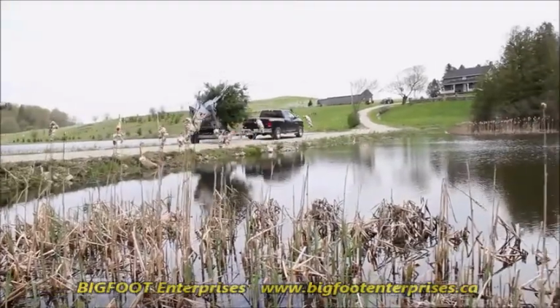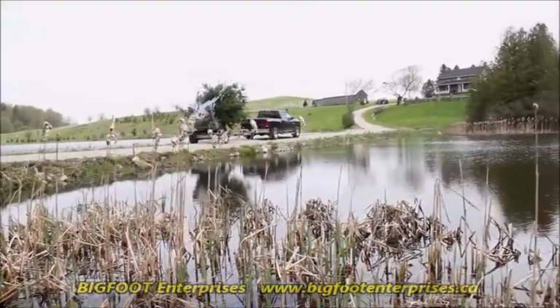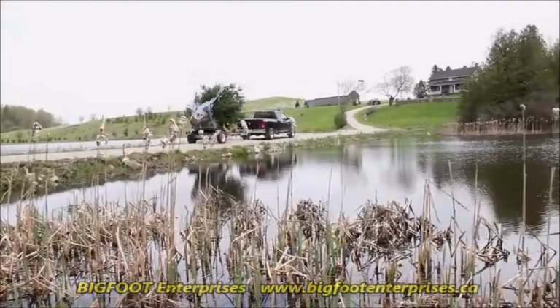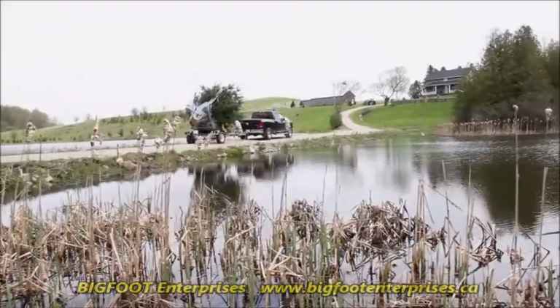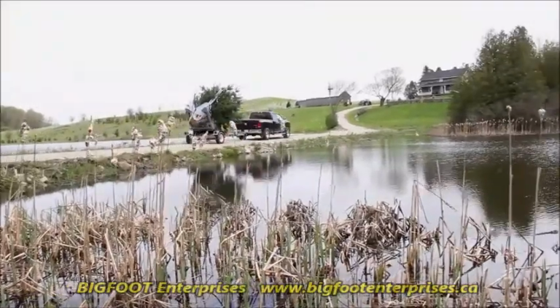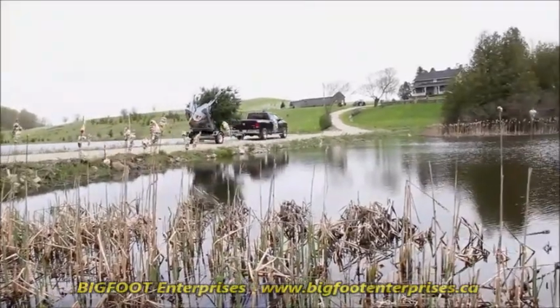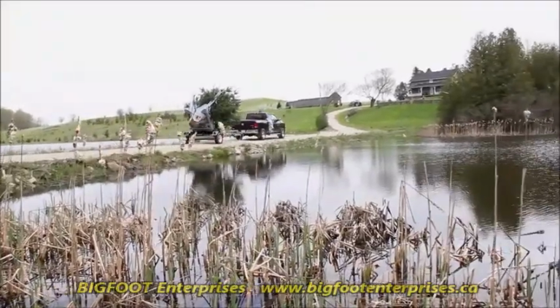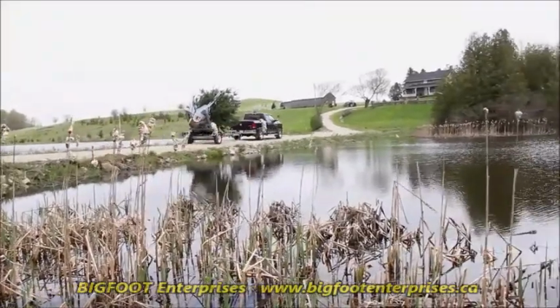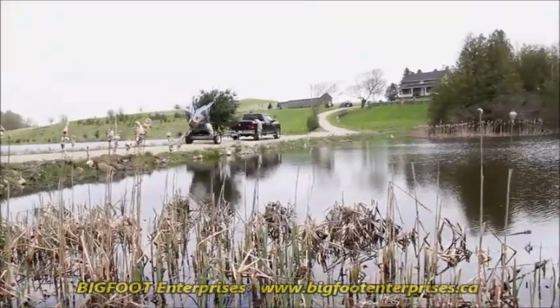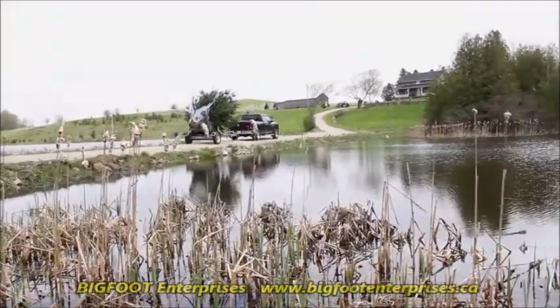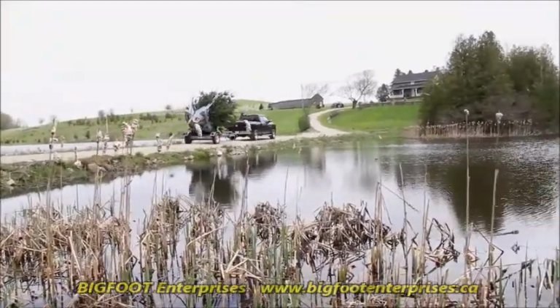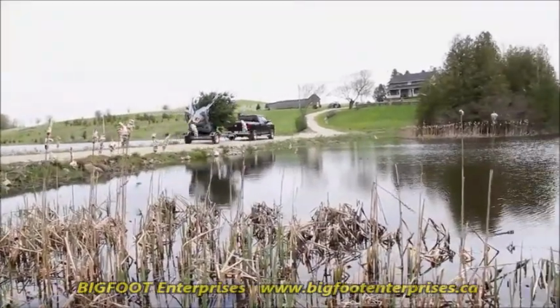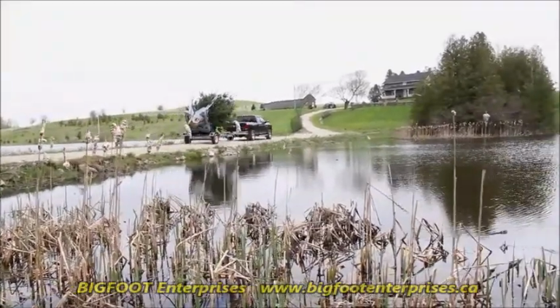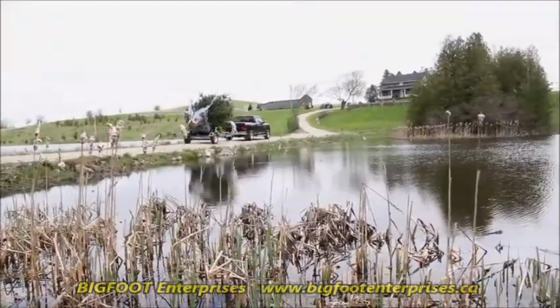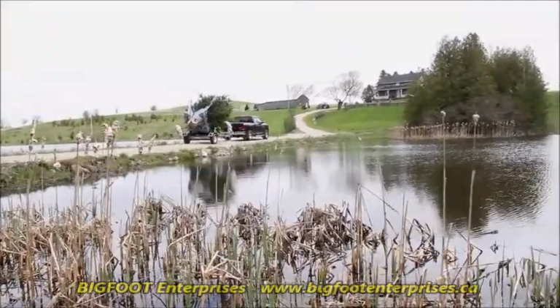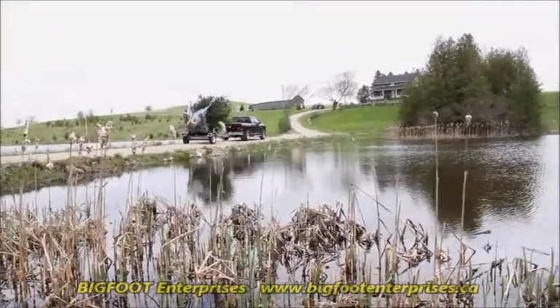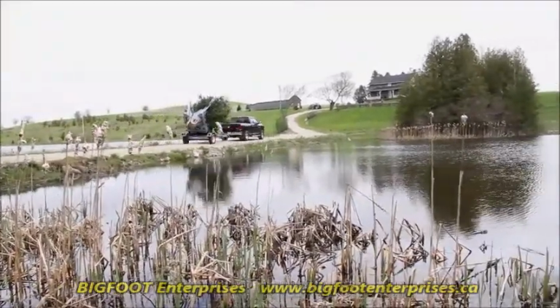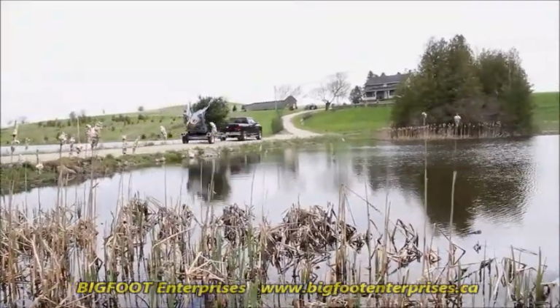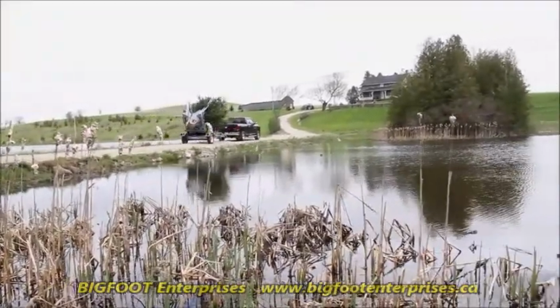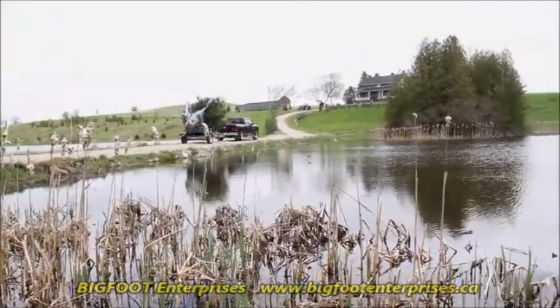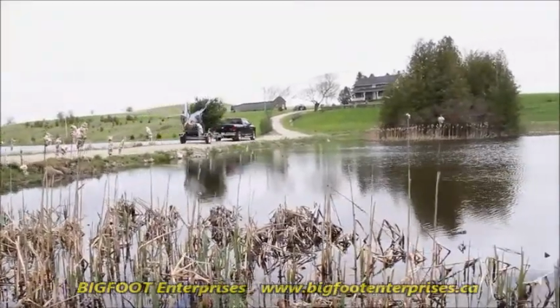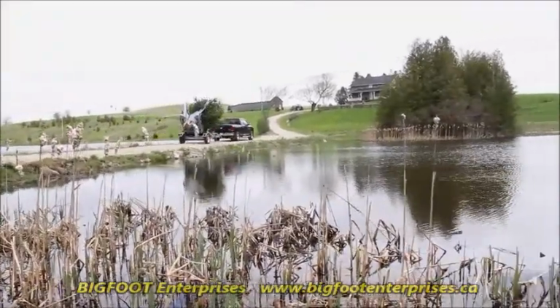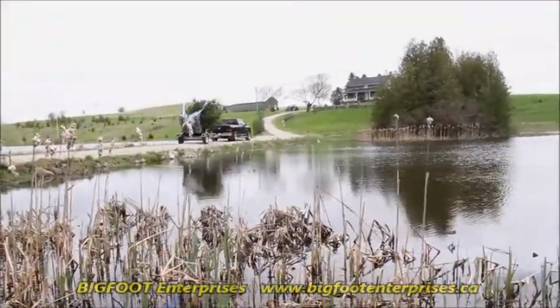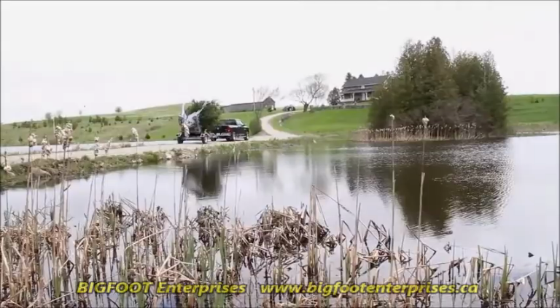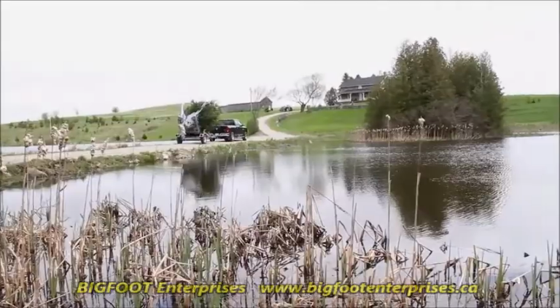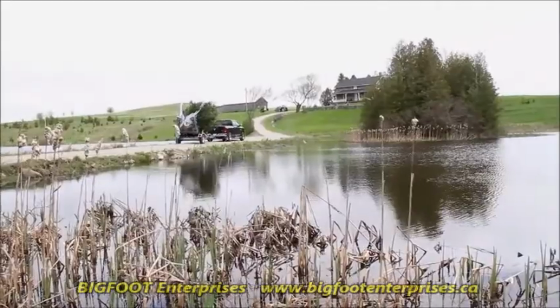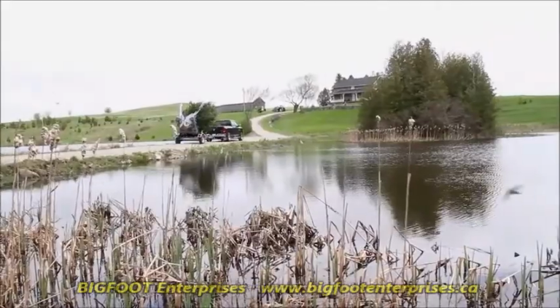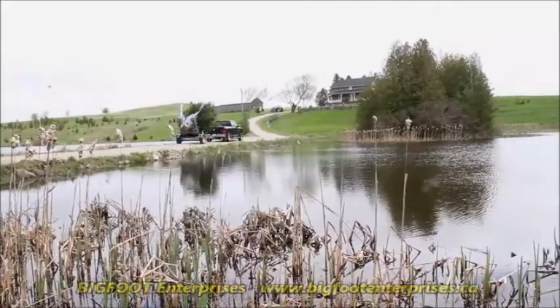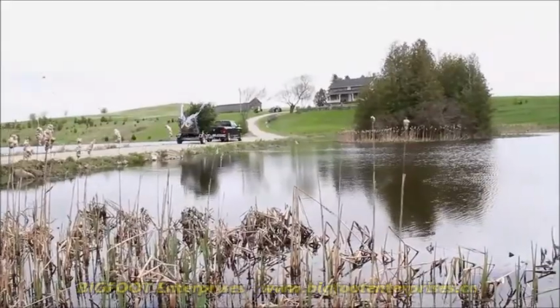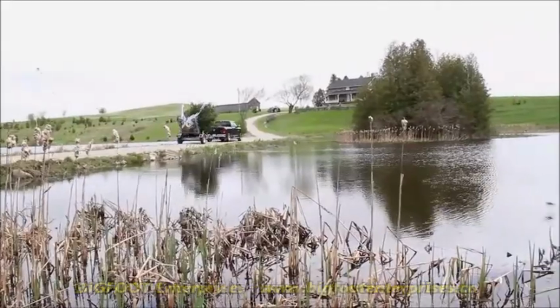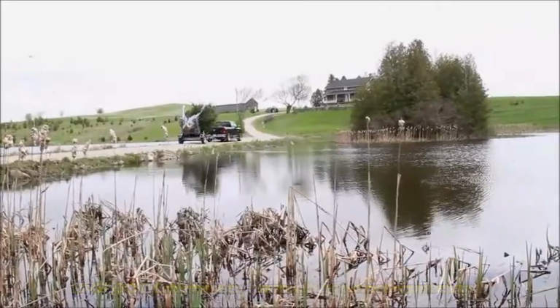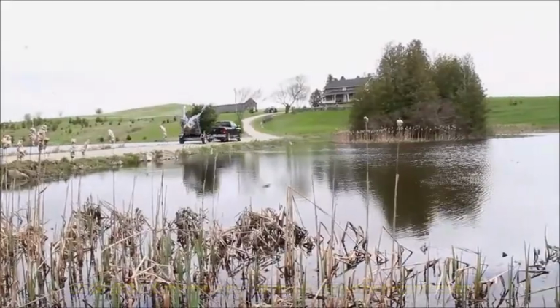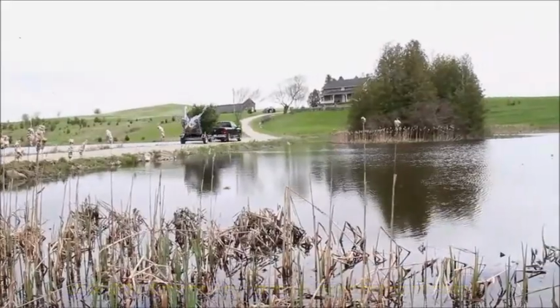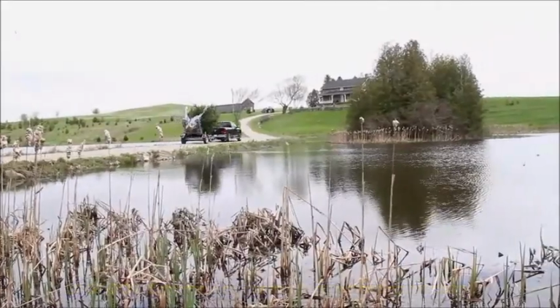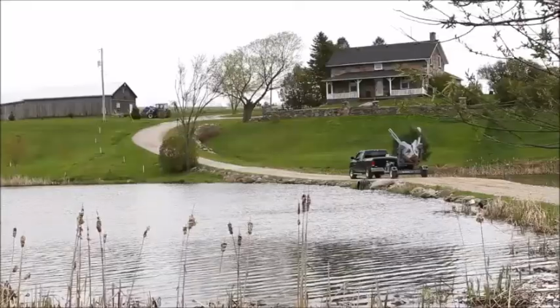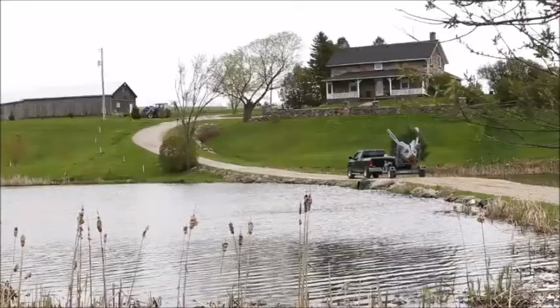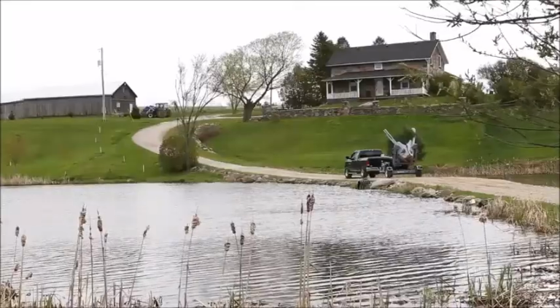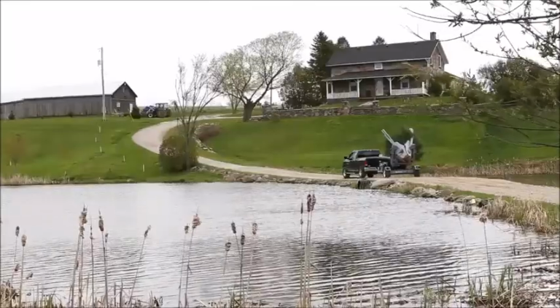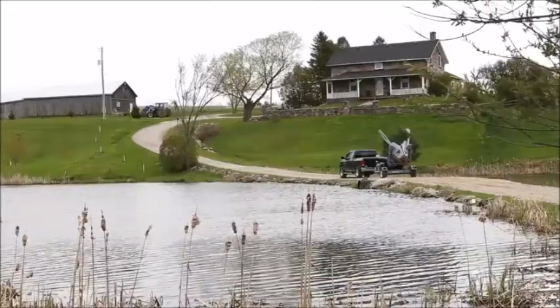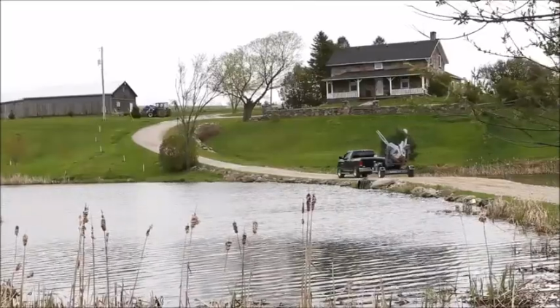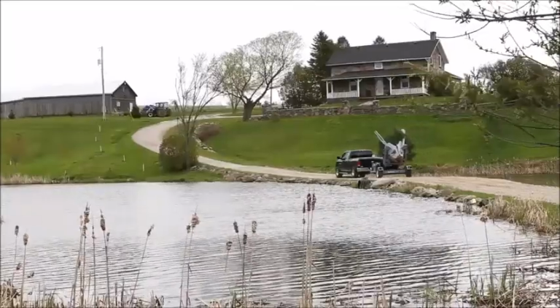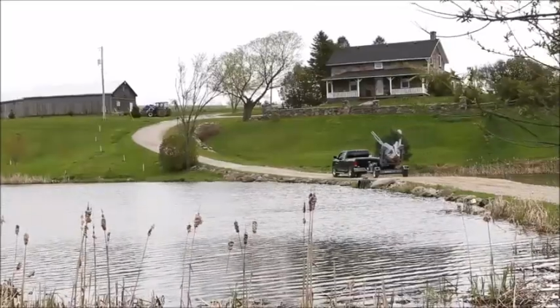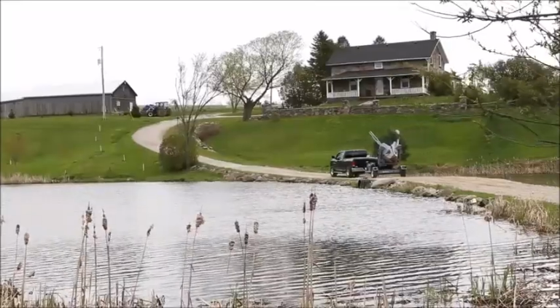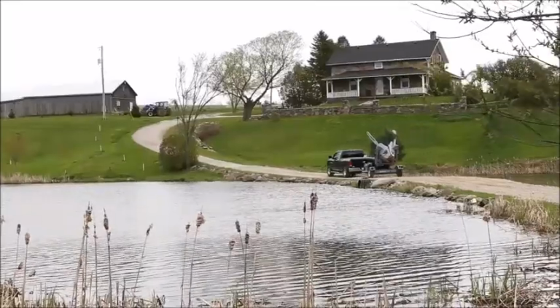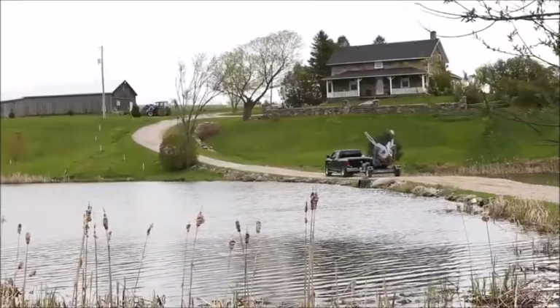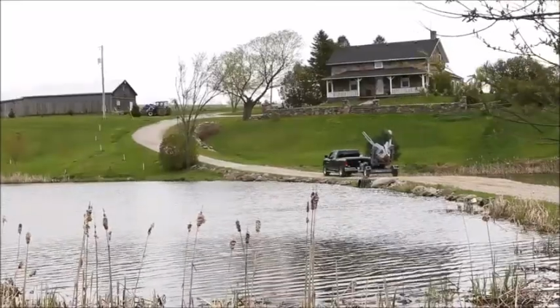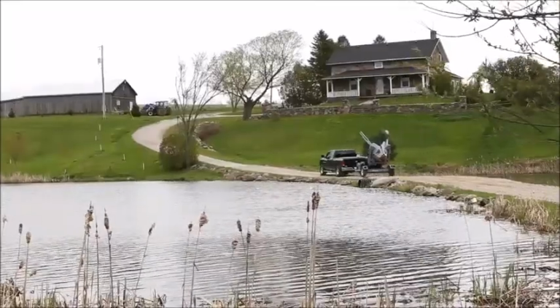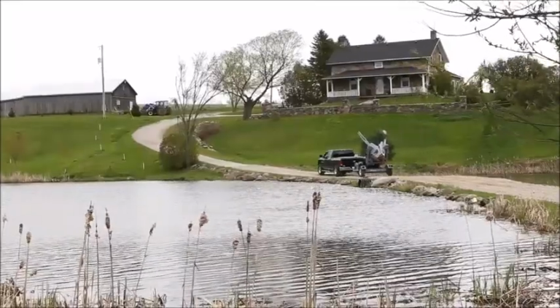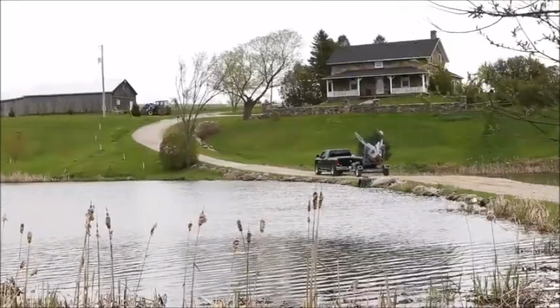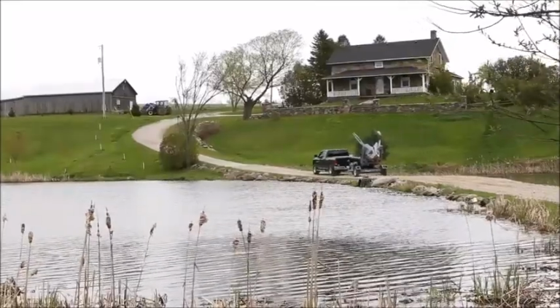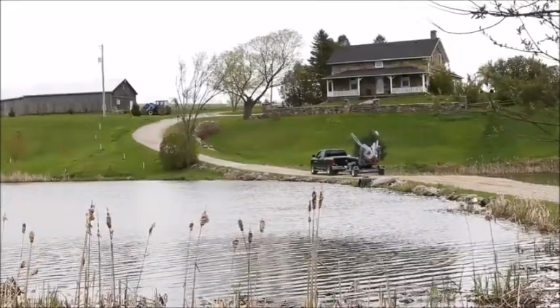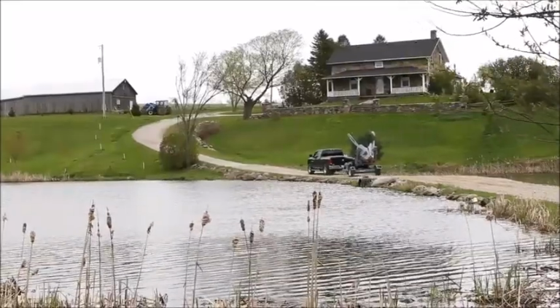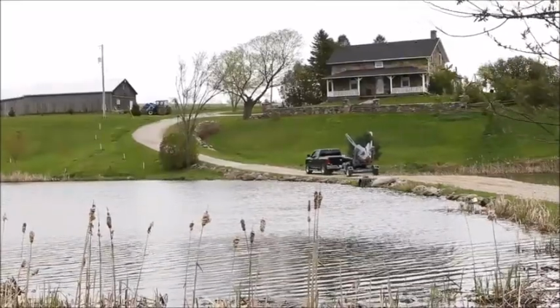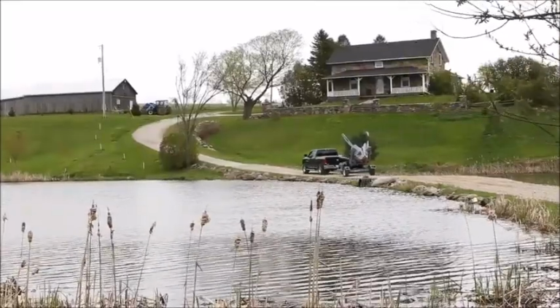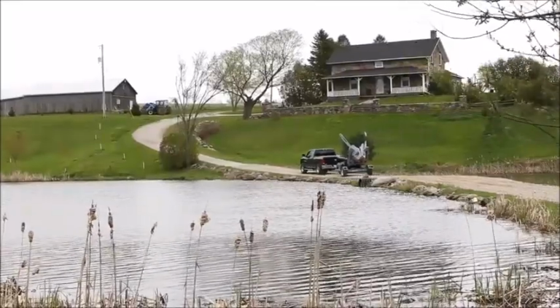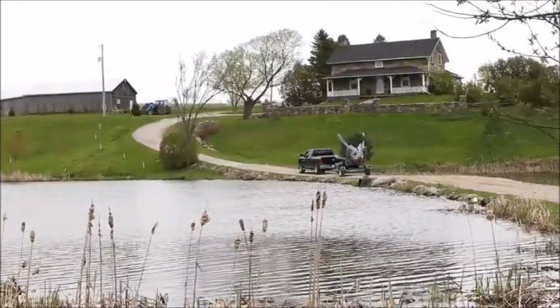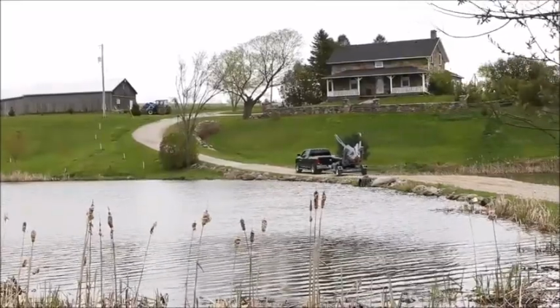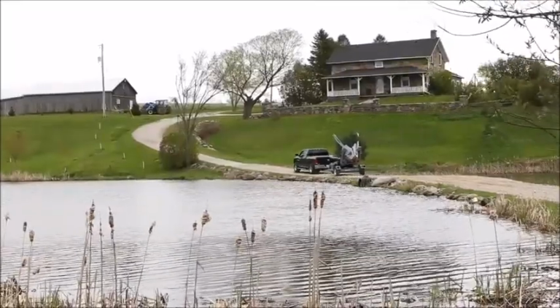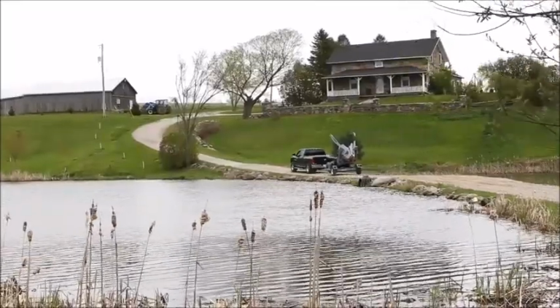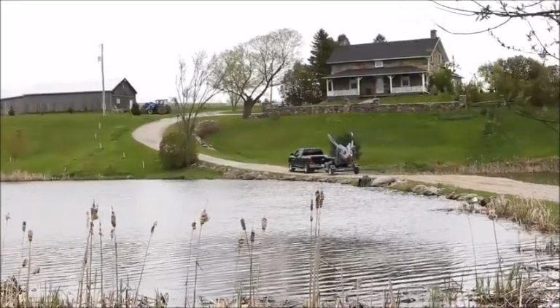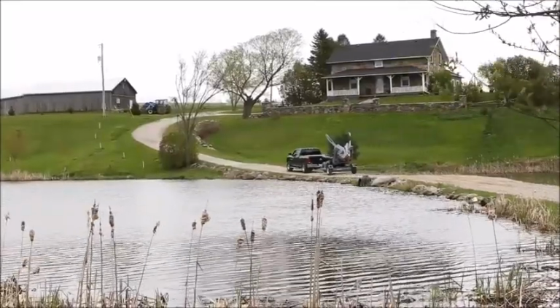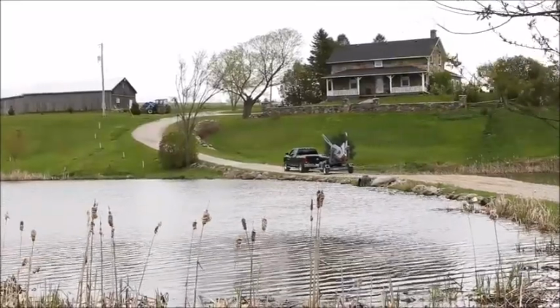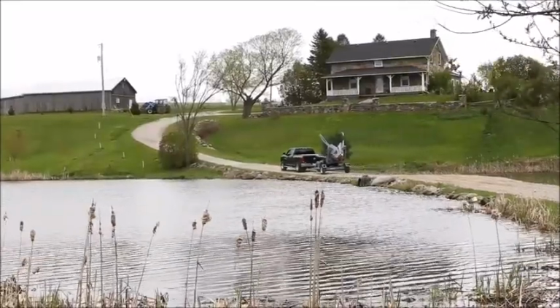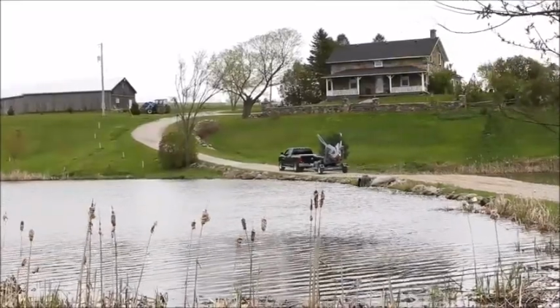For tree spade mobility and versatility like never before, get a TR440 Nomad trailer spade.